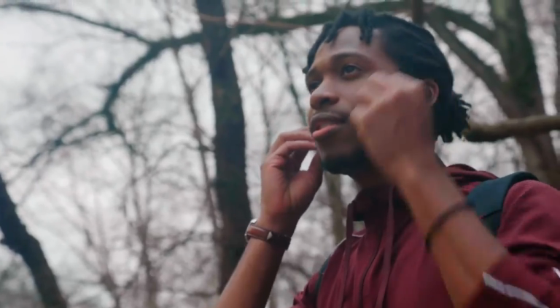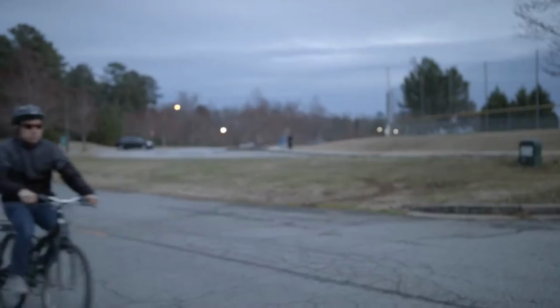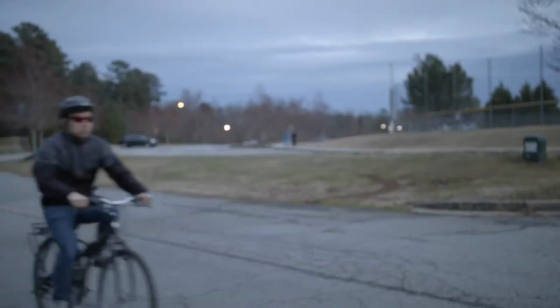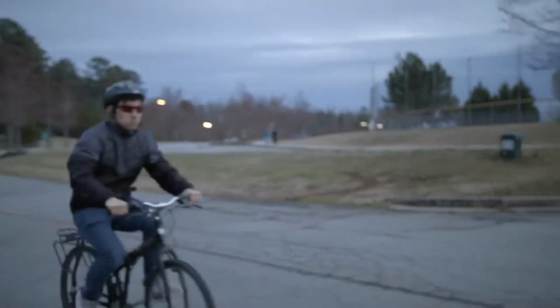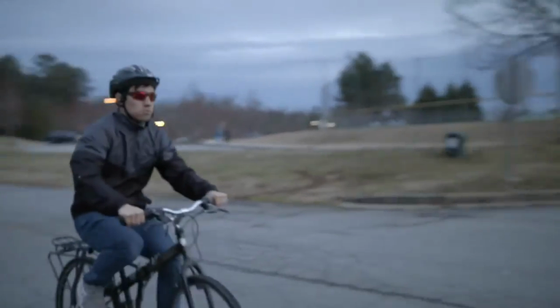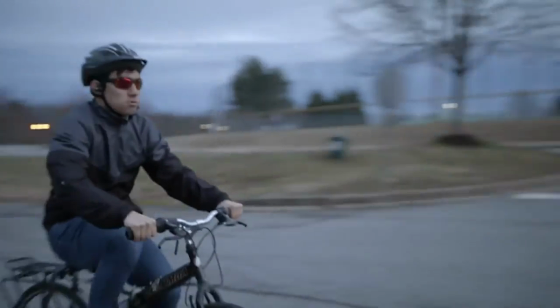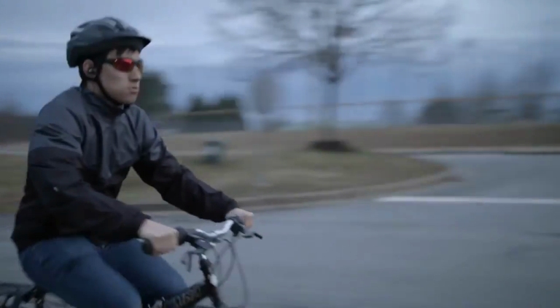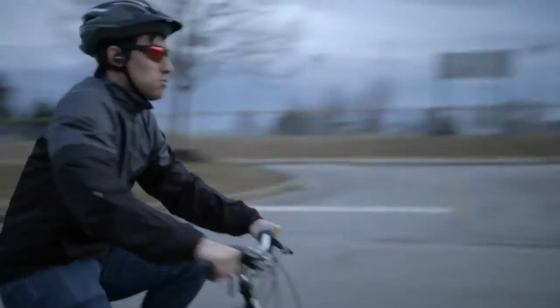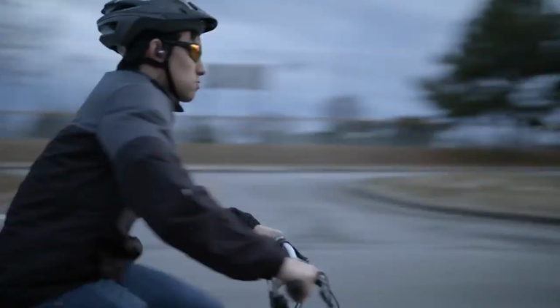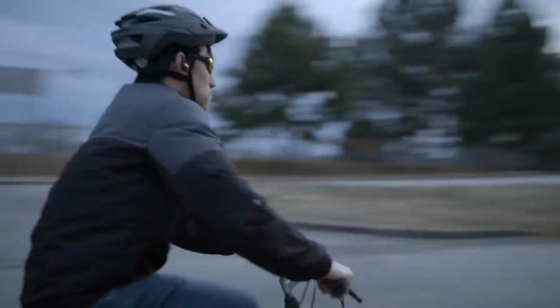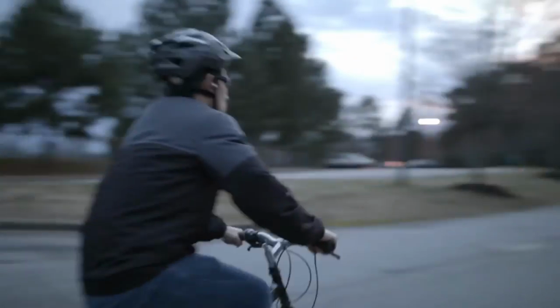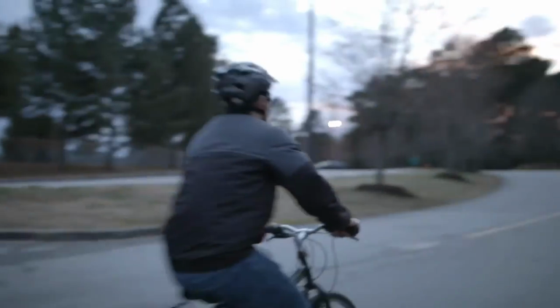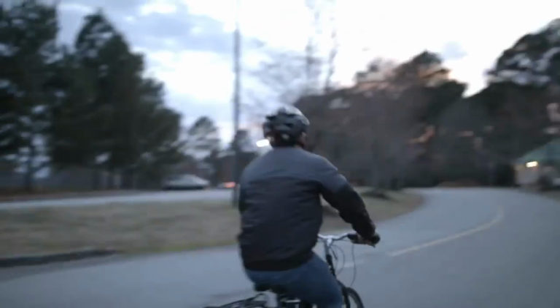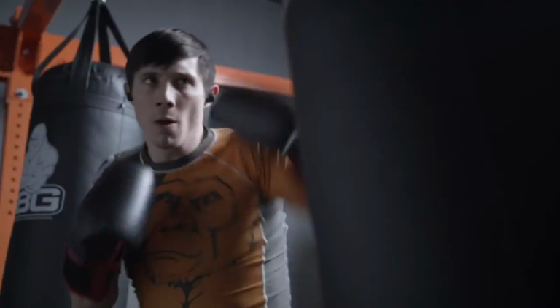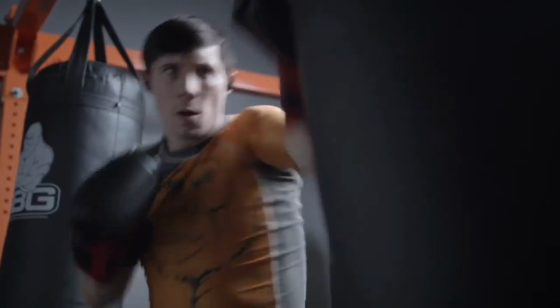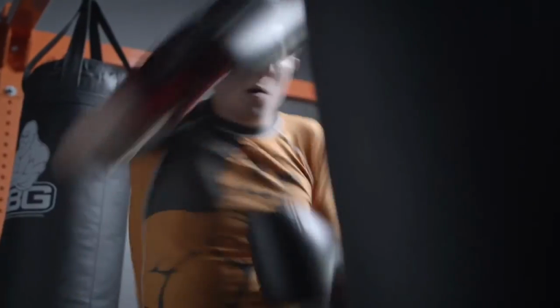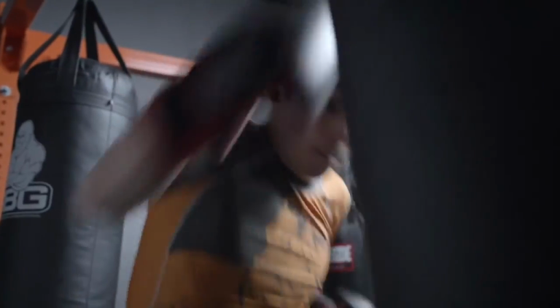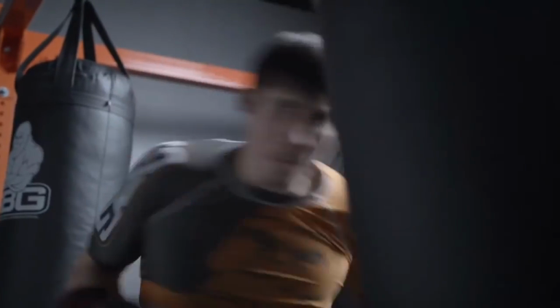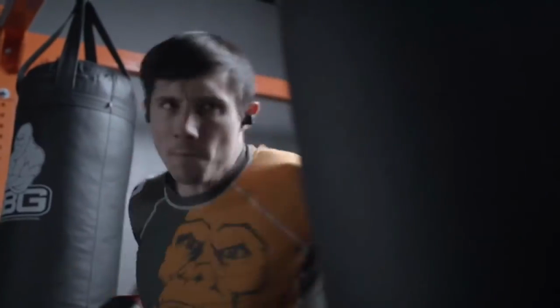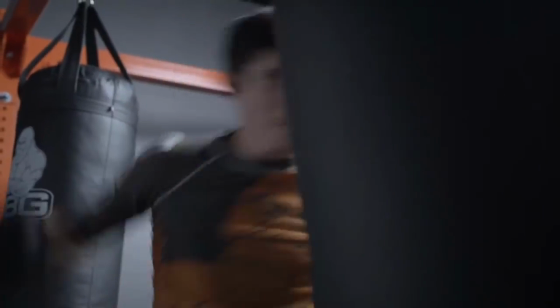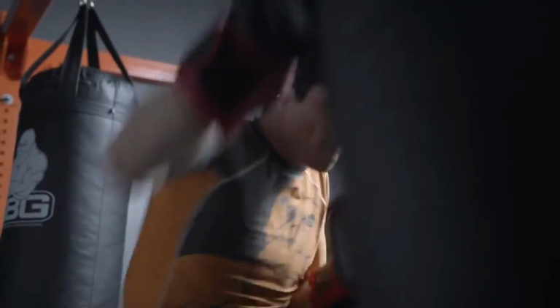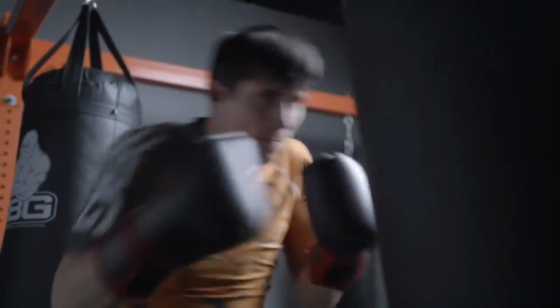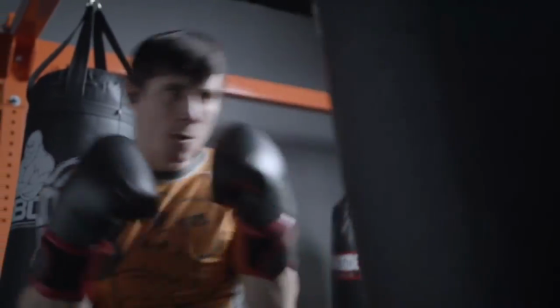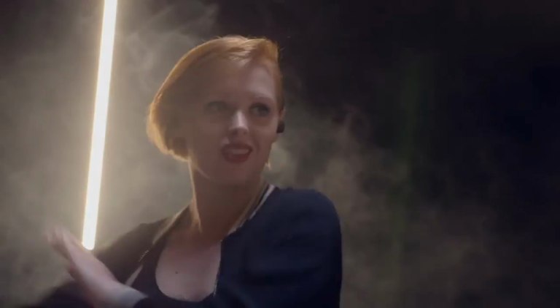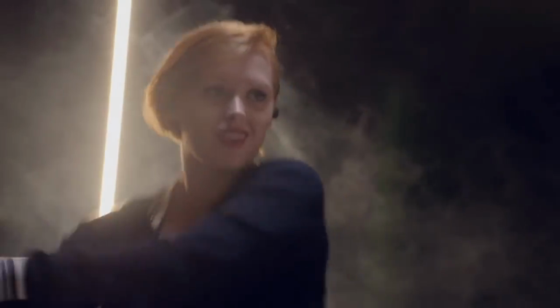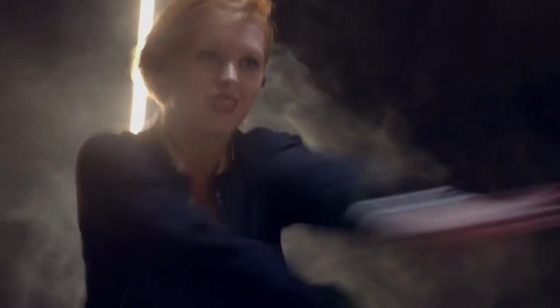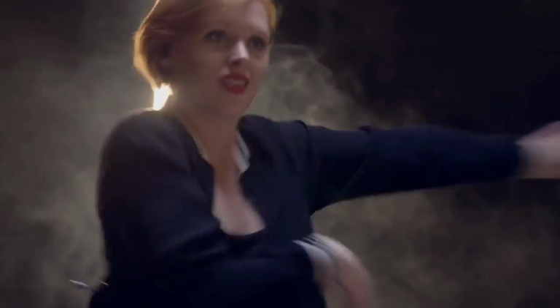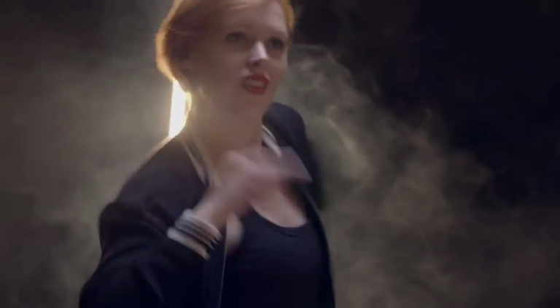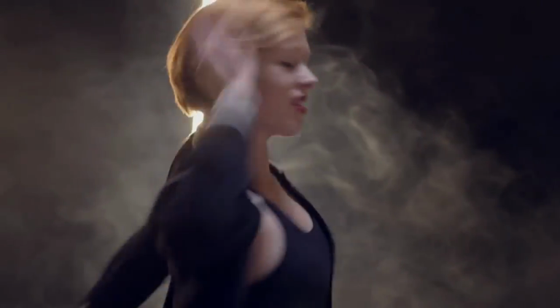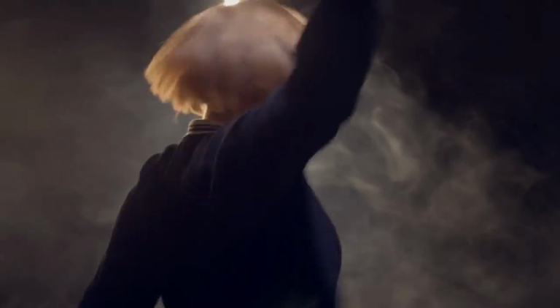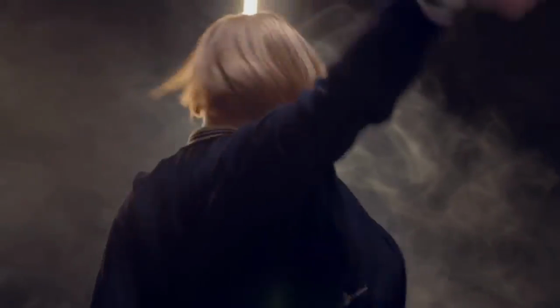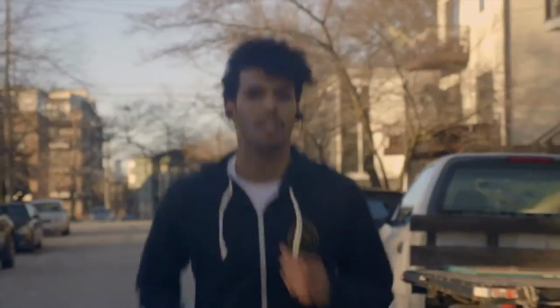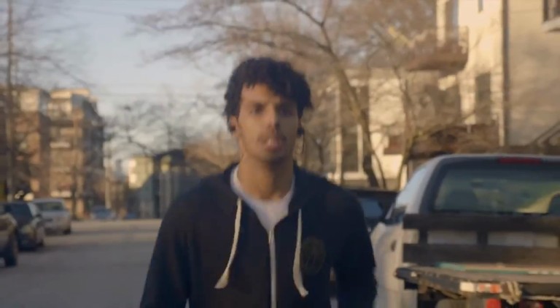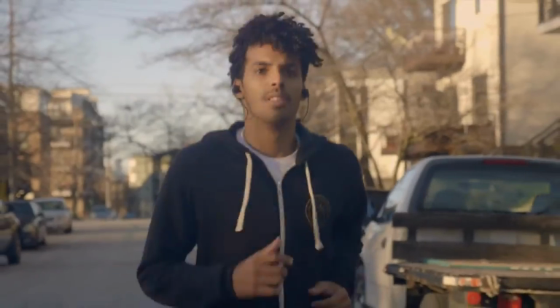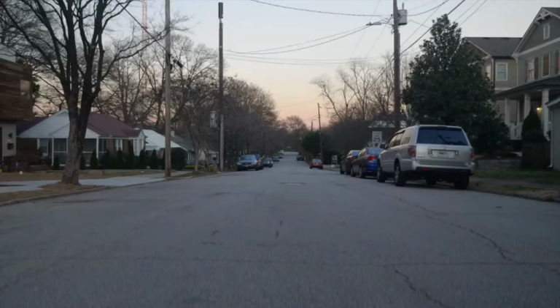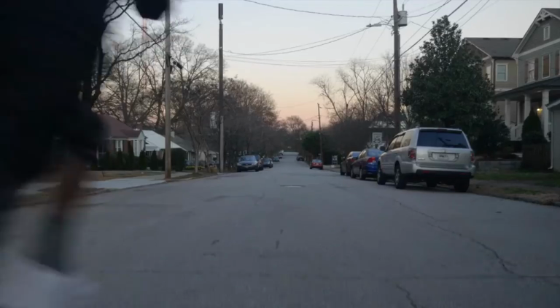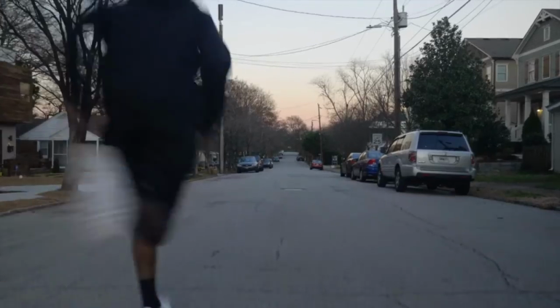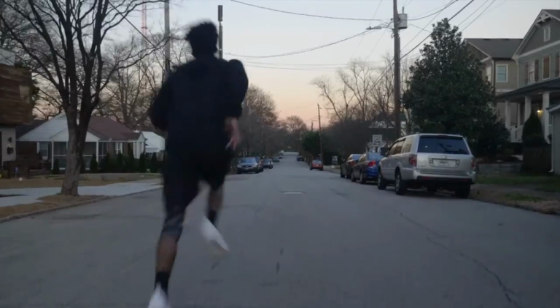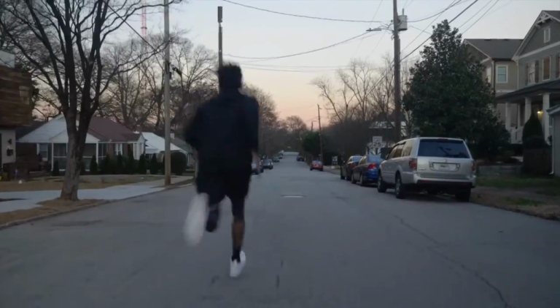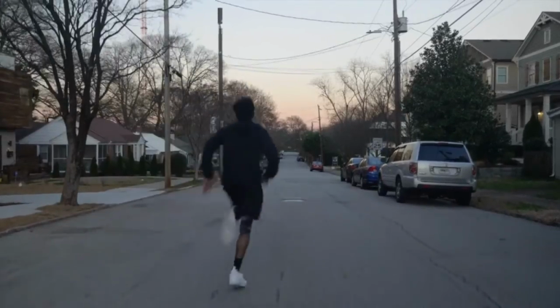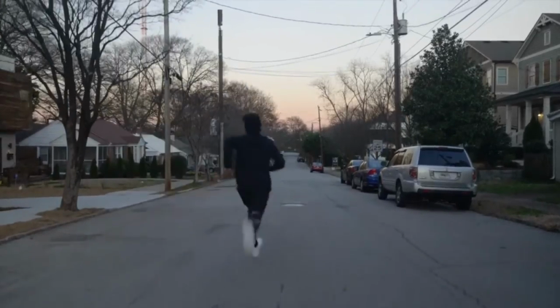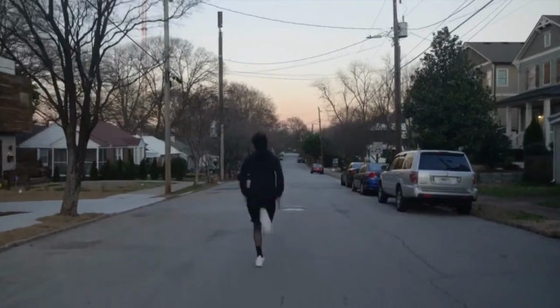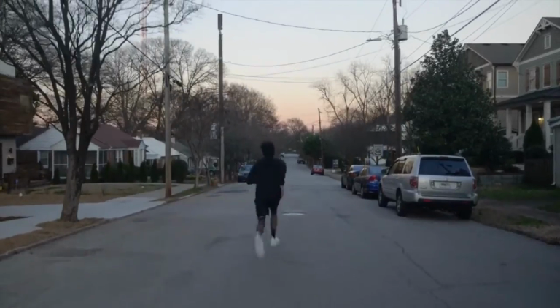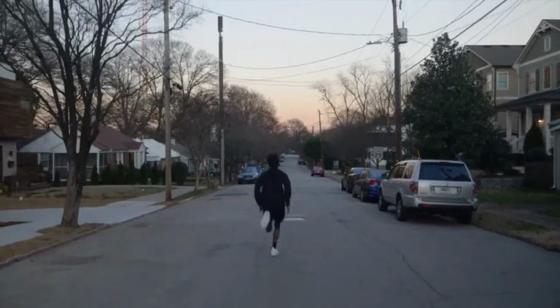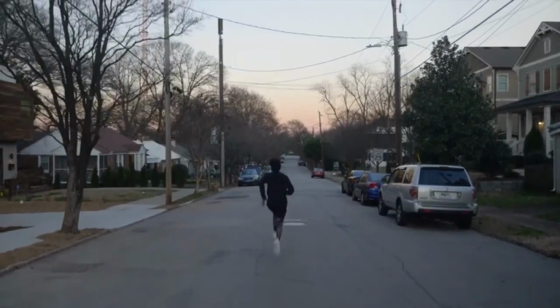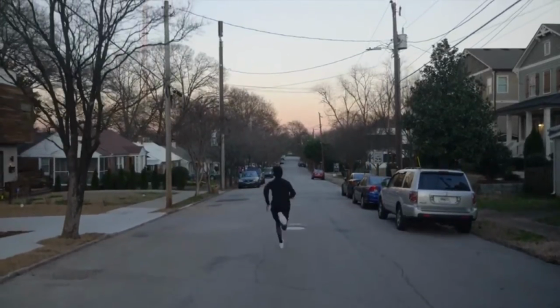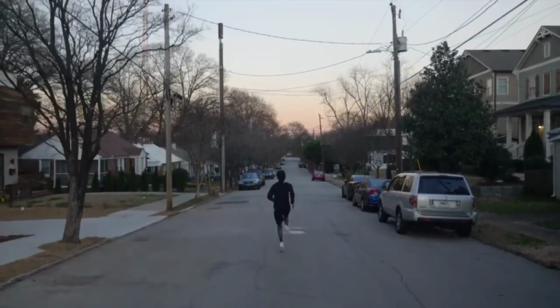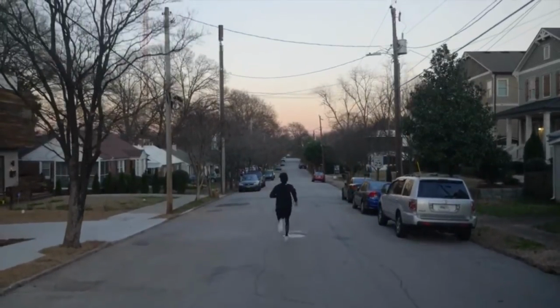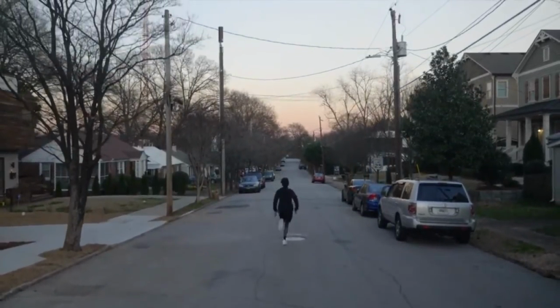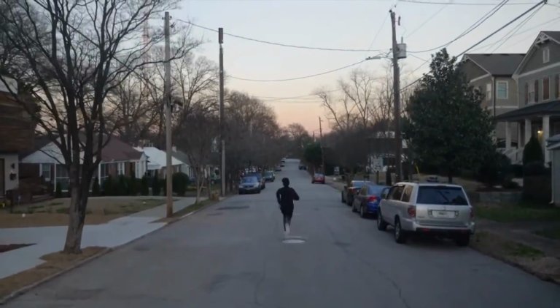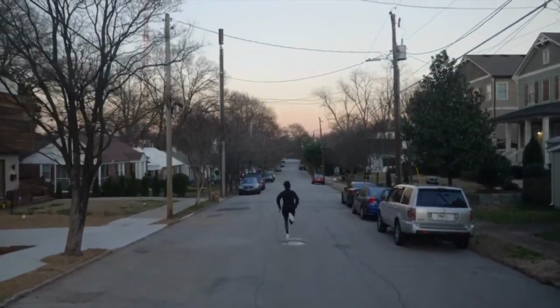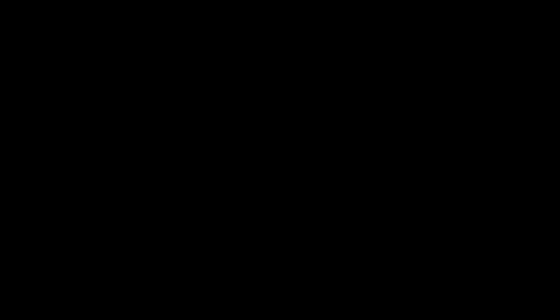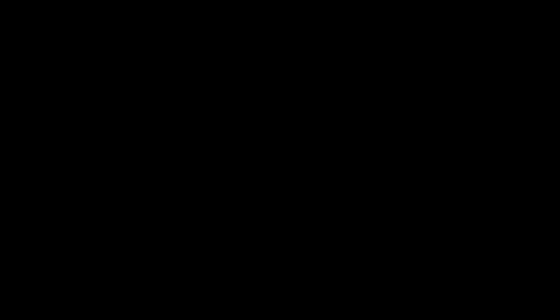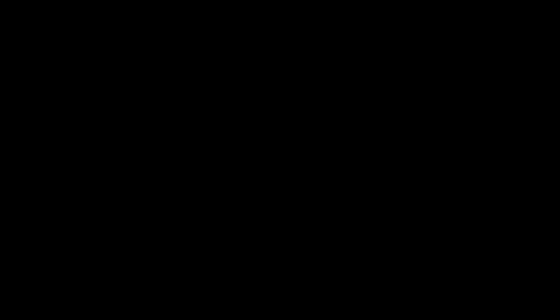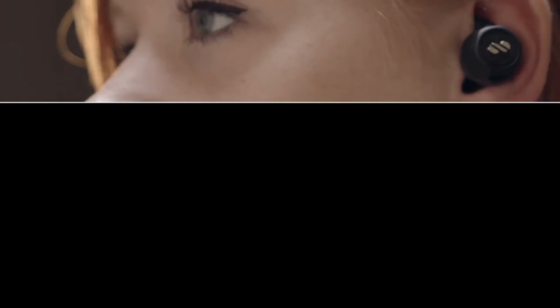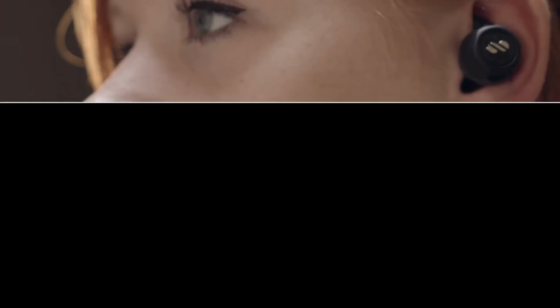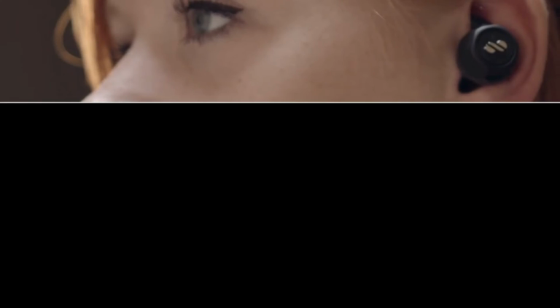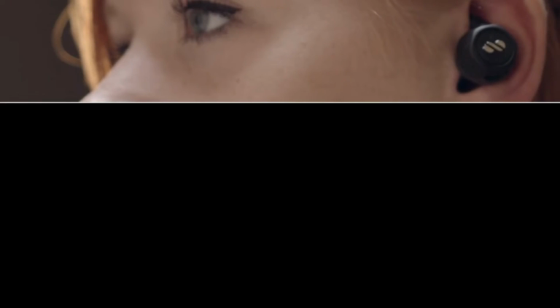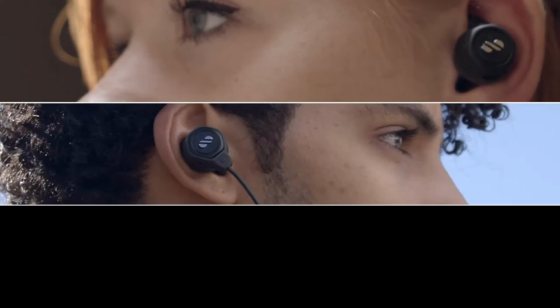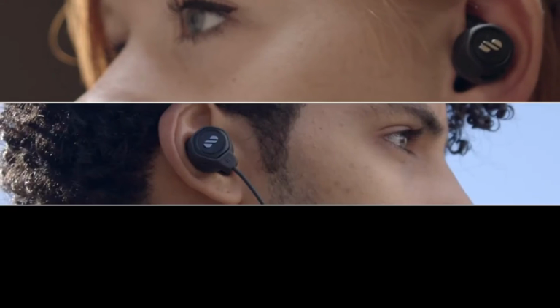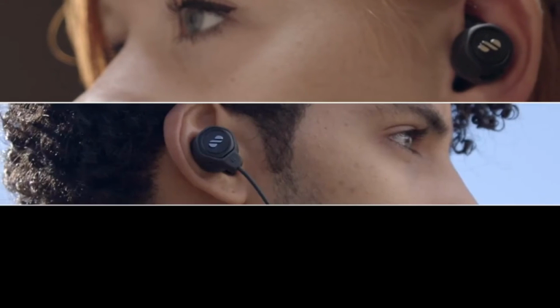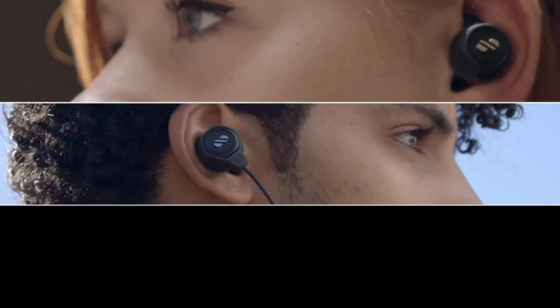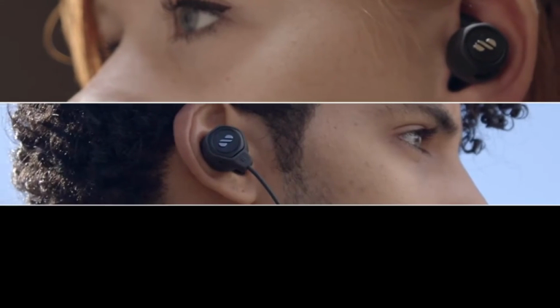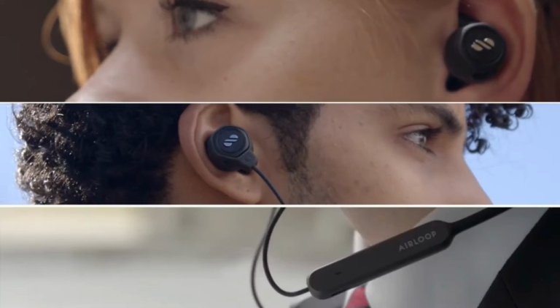Back us today and receive the world's first modular true wireless earphone.